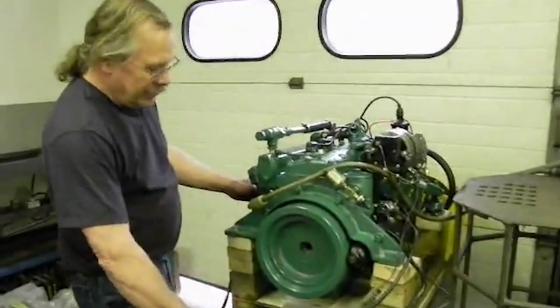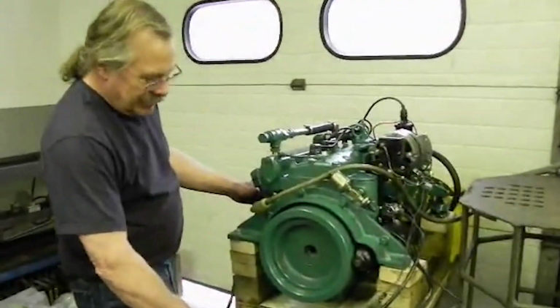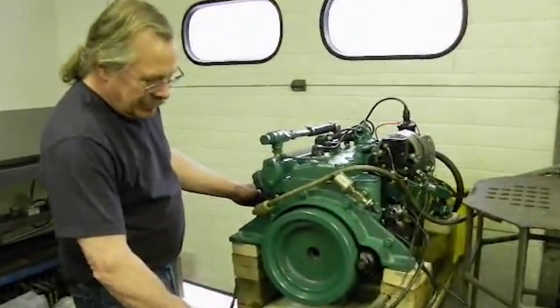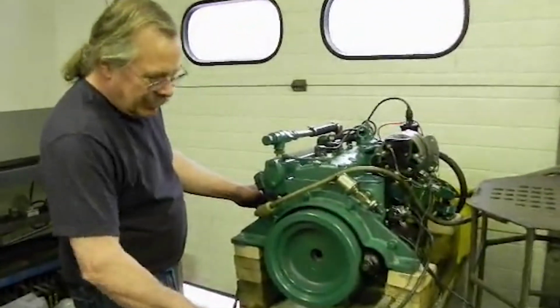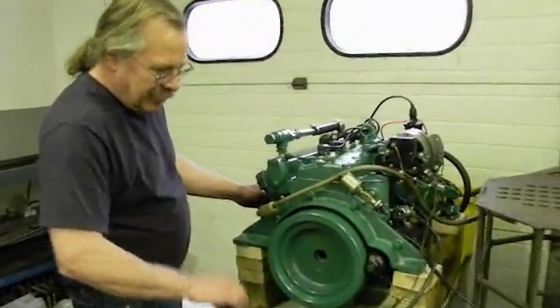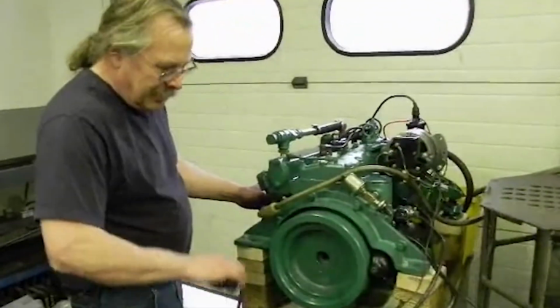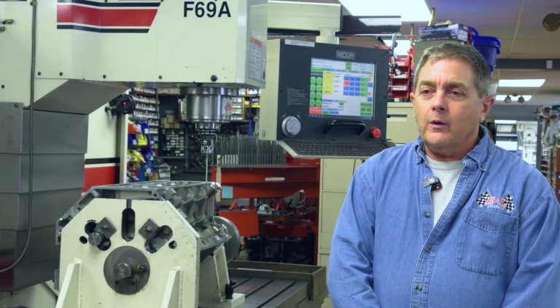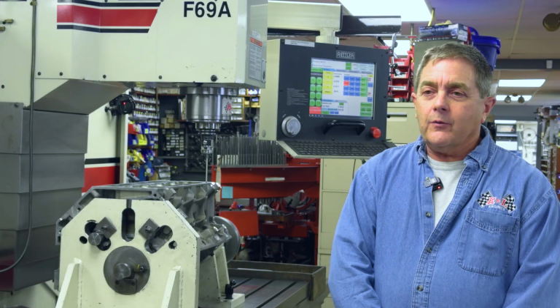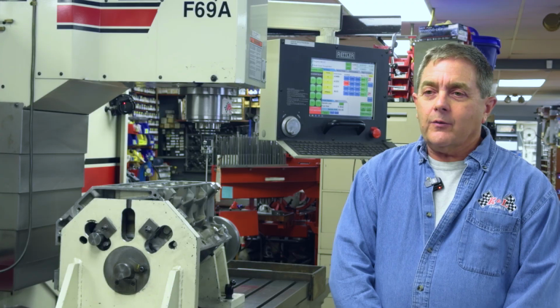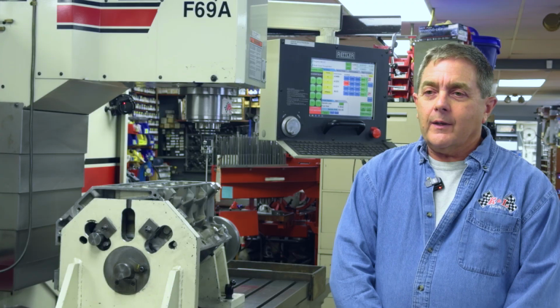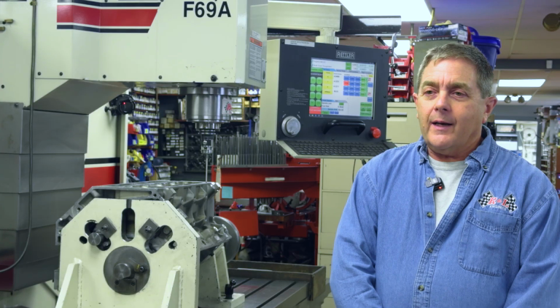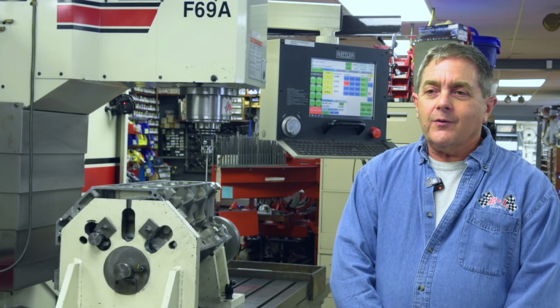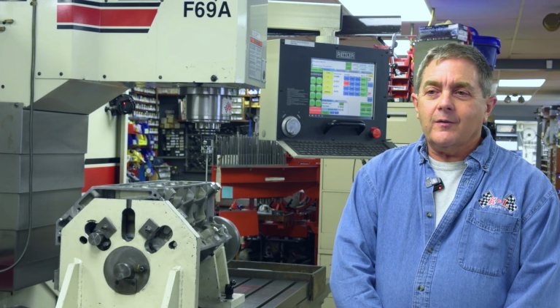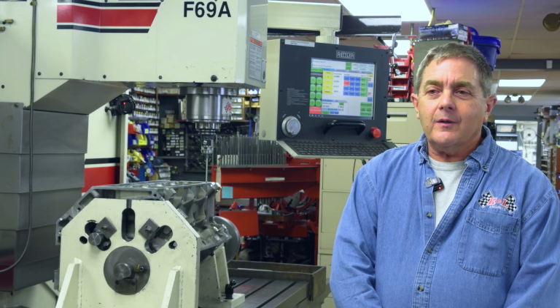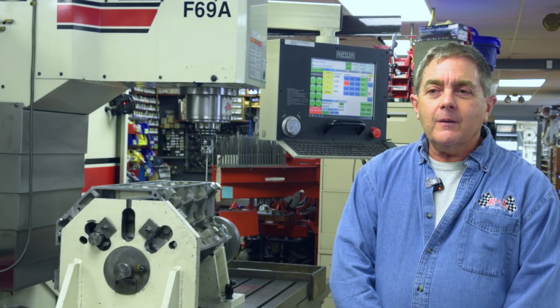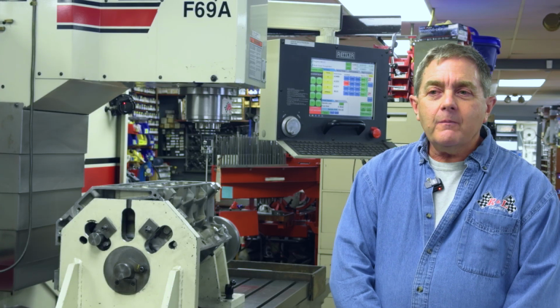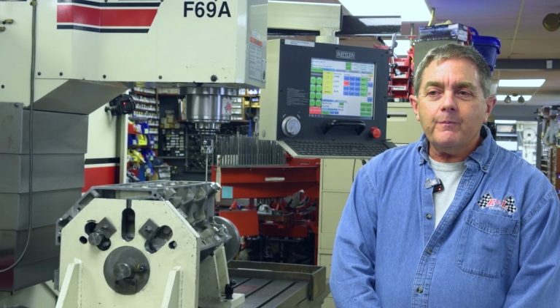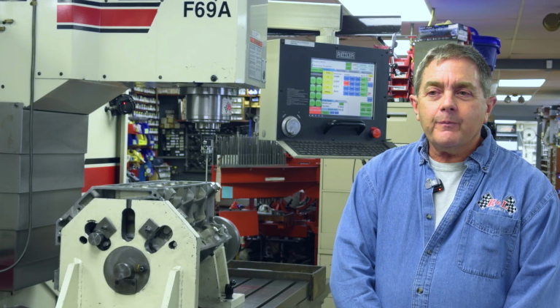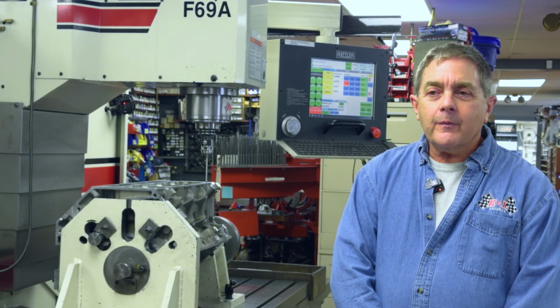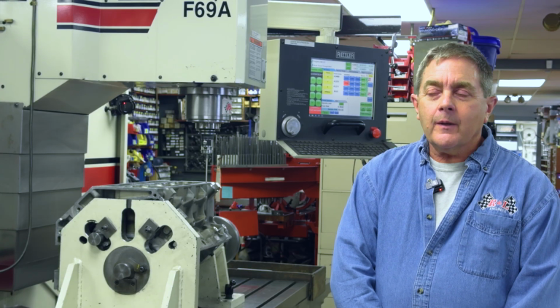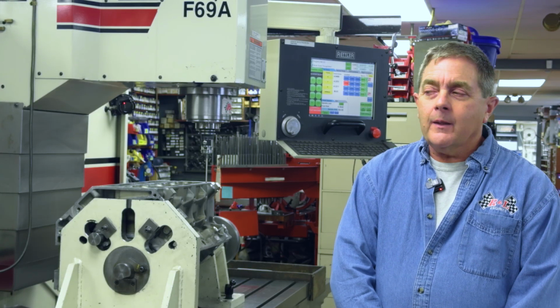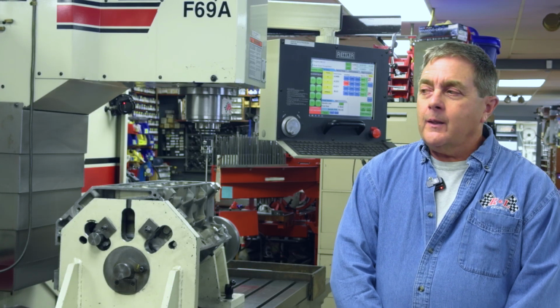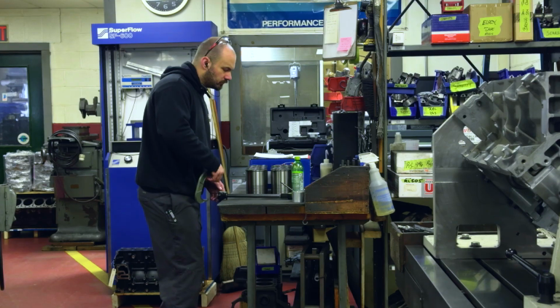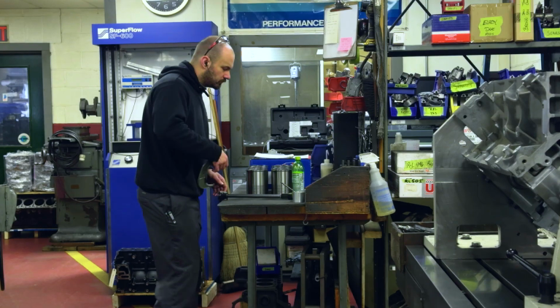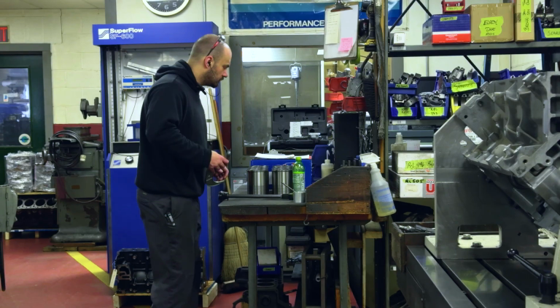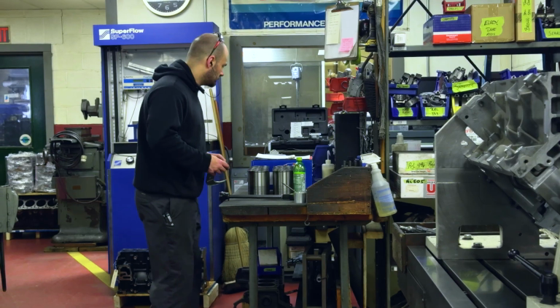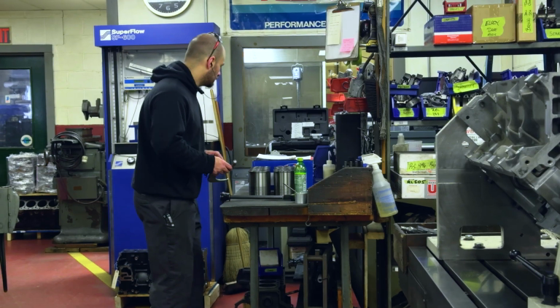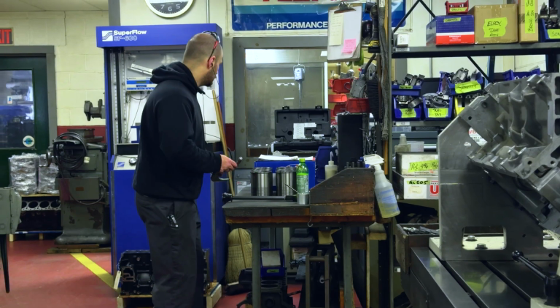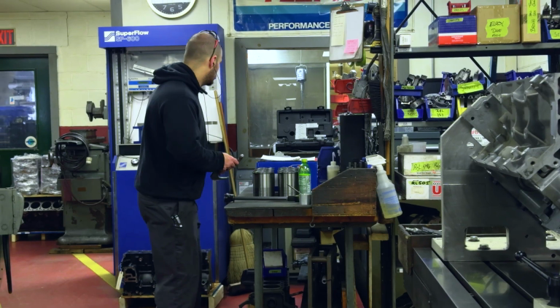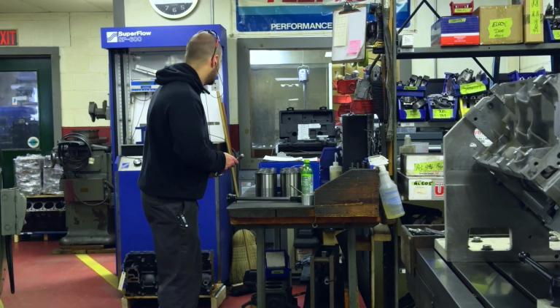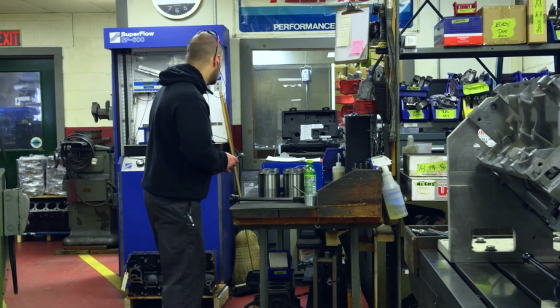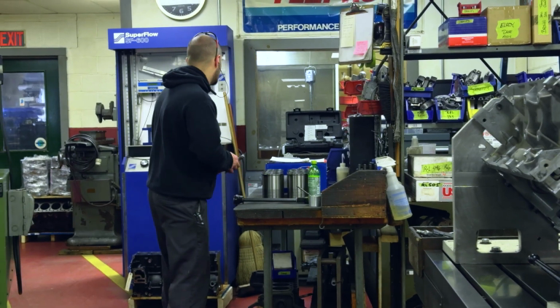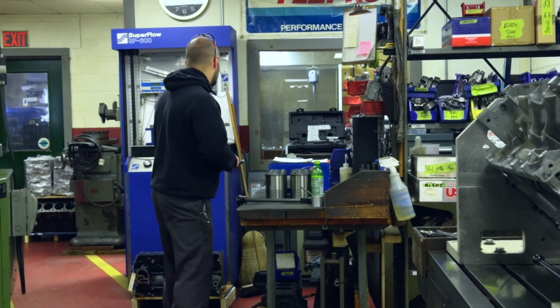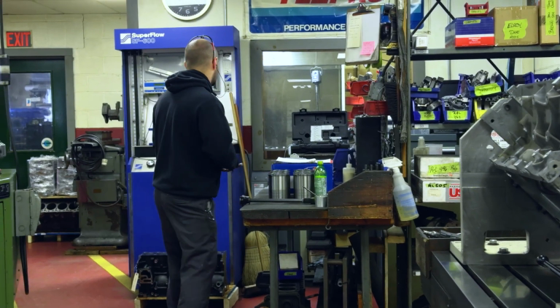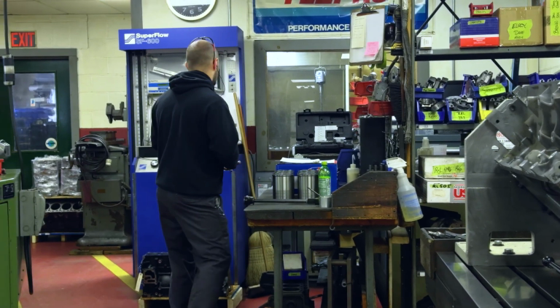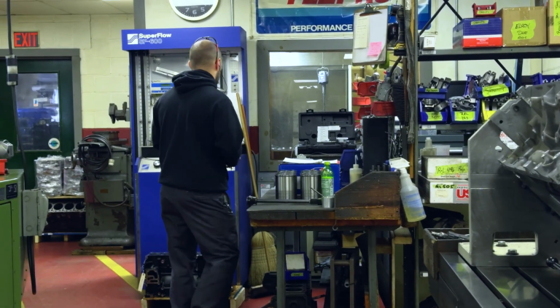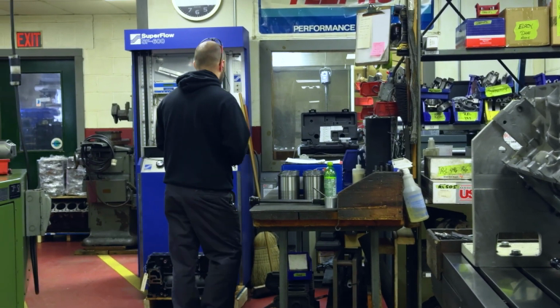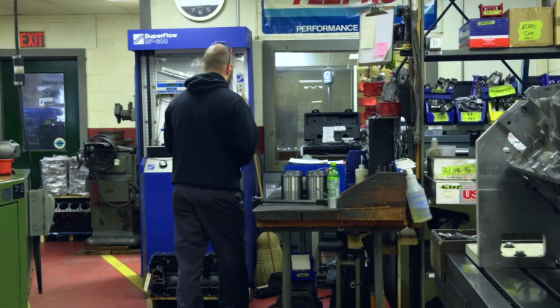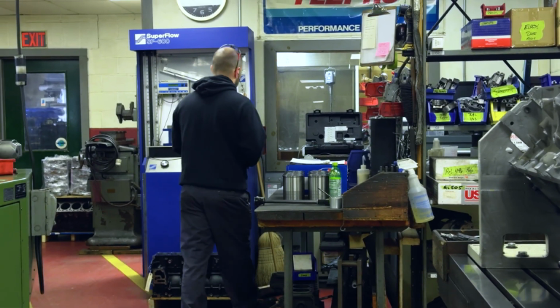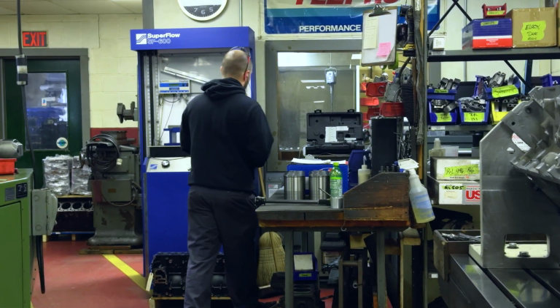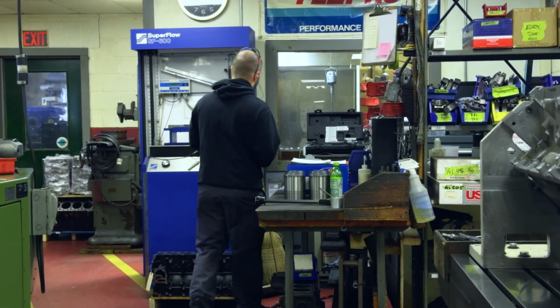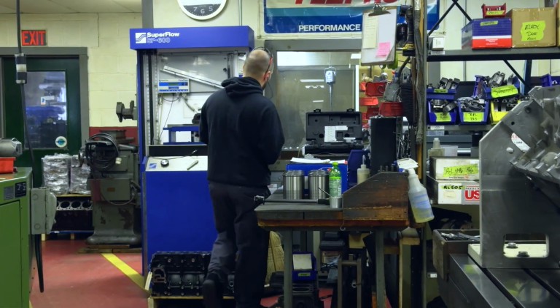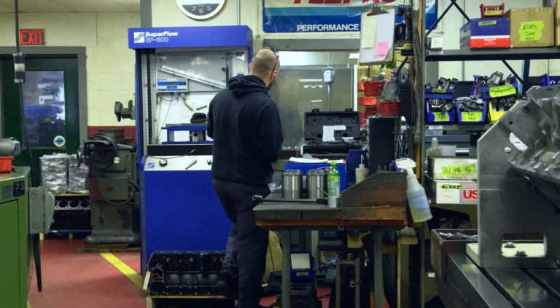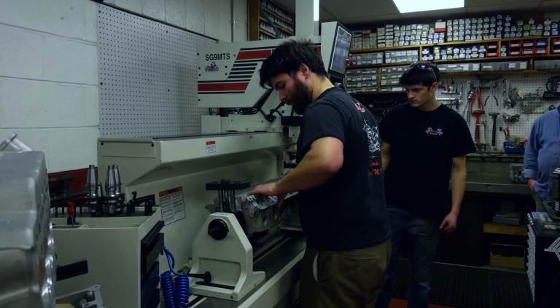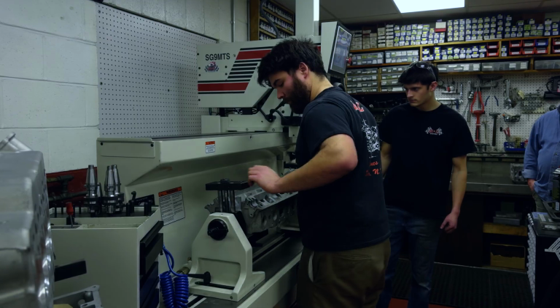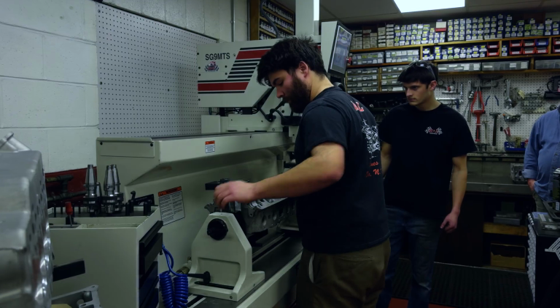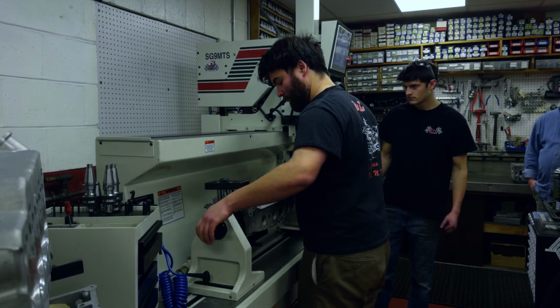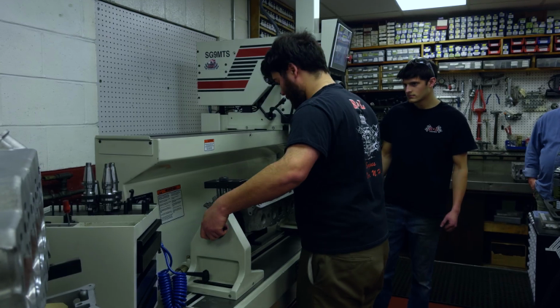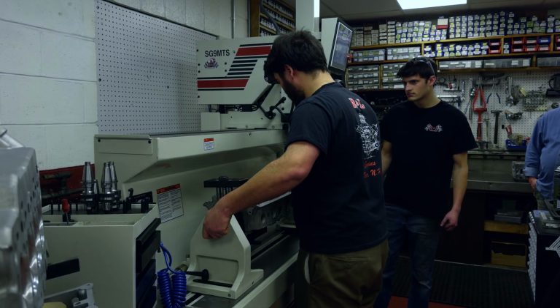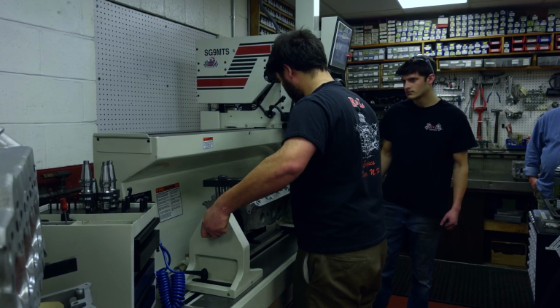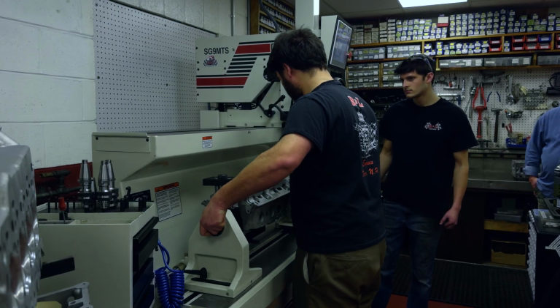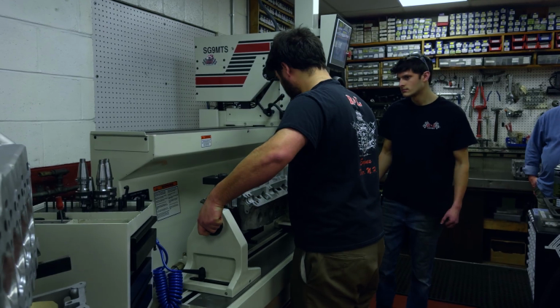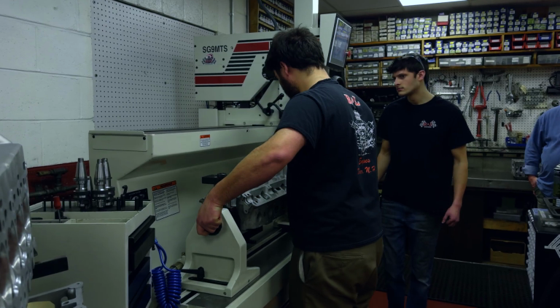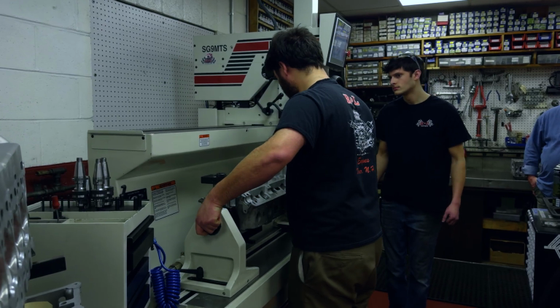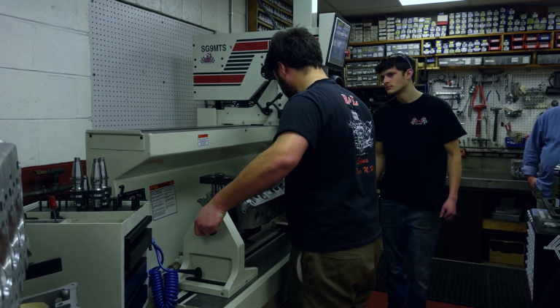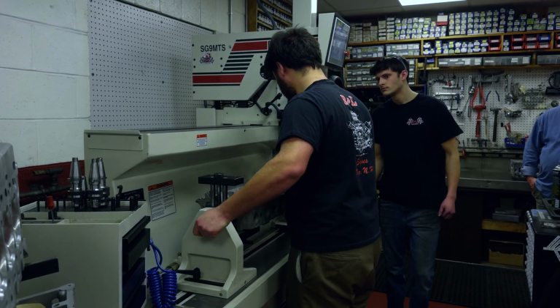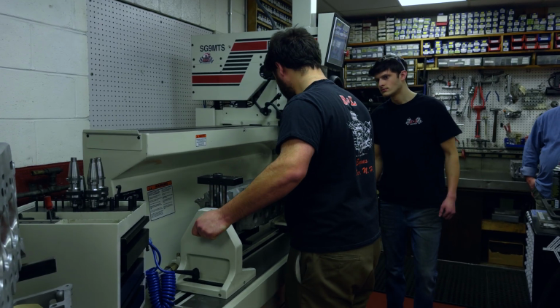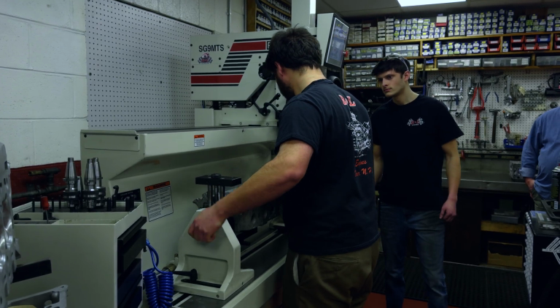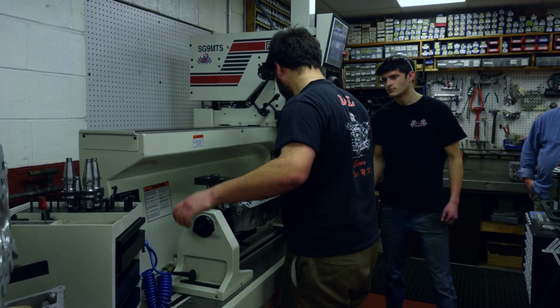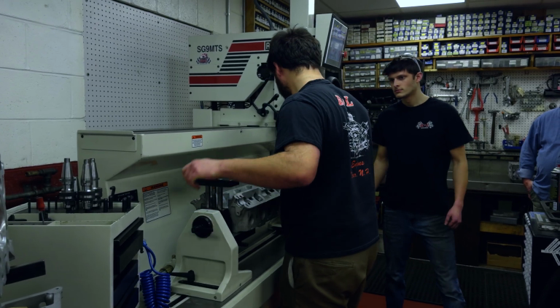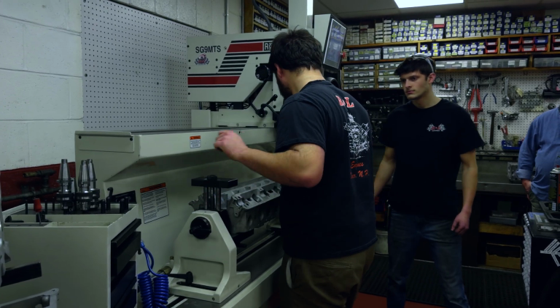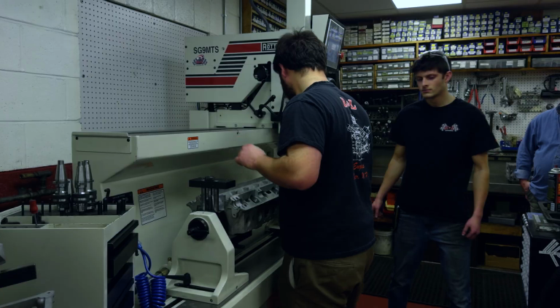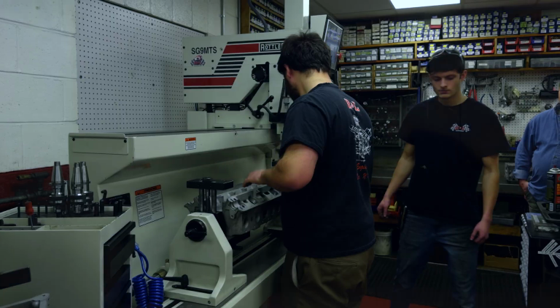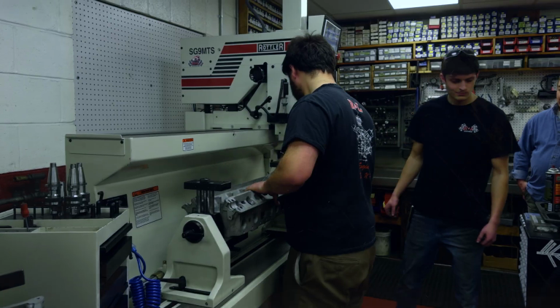Everyone here works as a team. Everyone works well together. Everyone gets along well together.